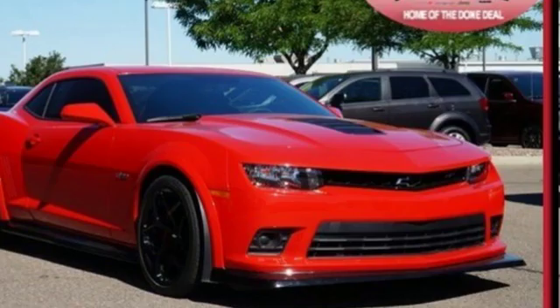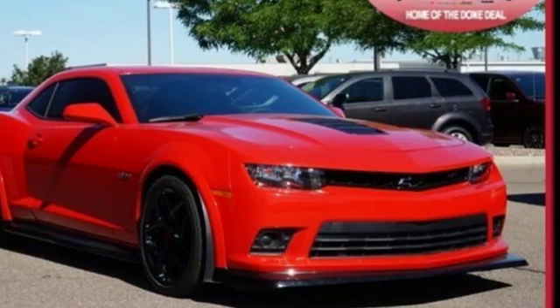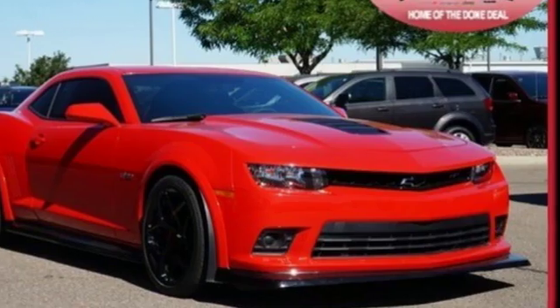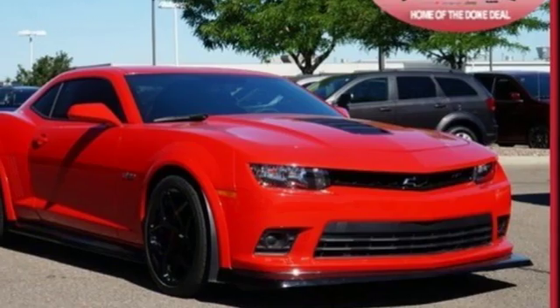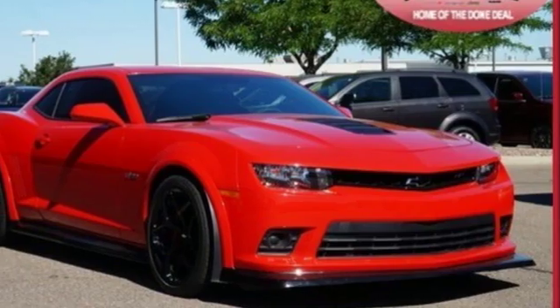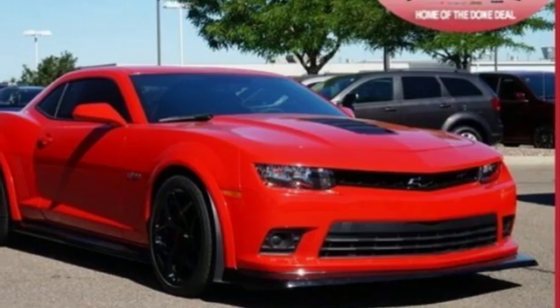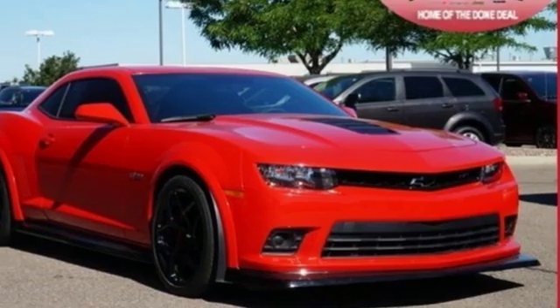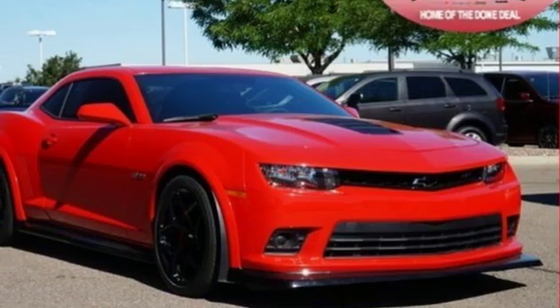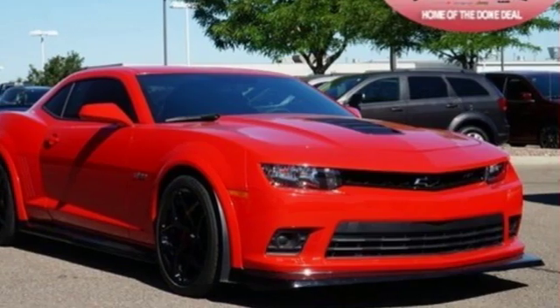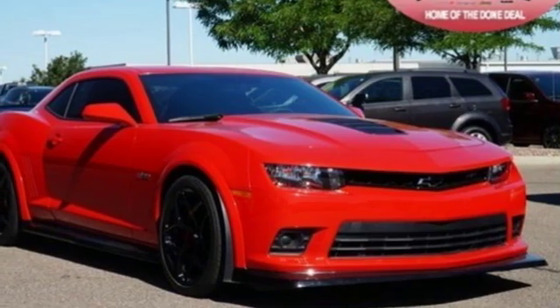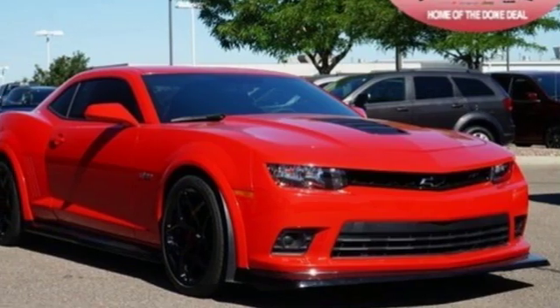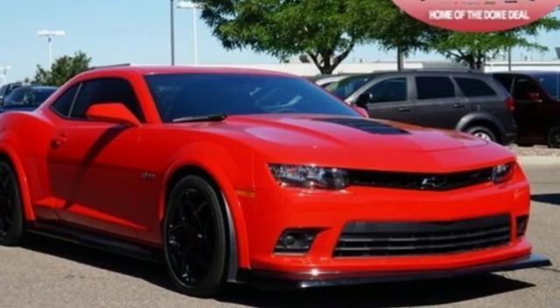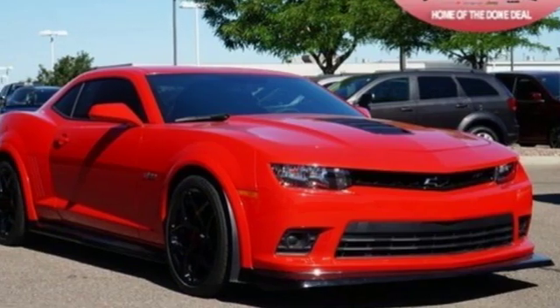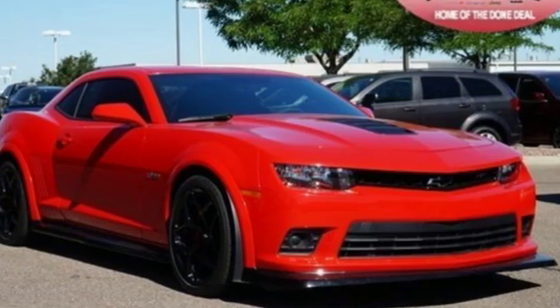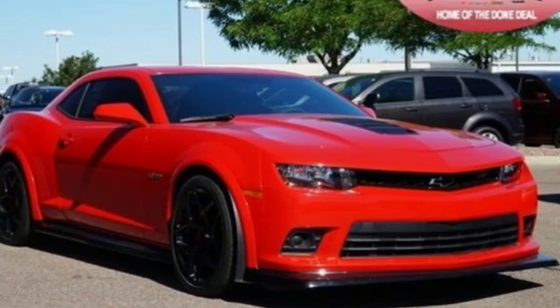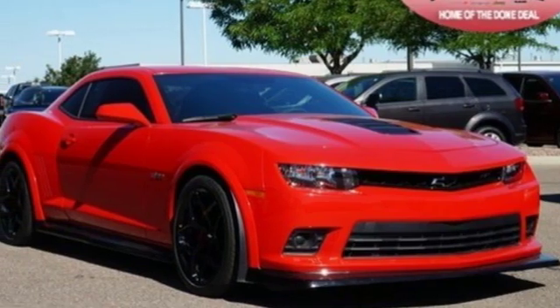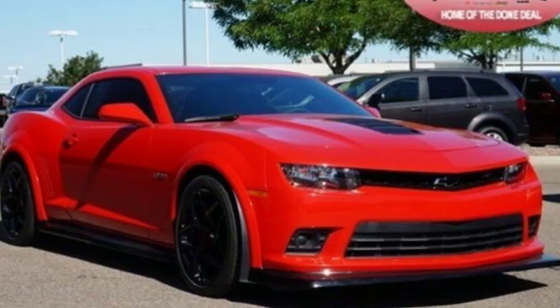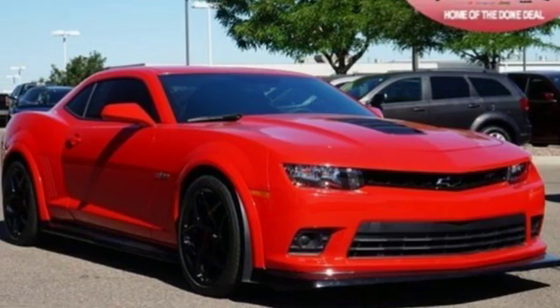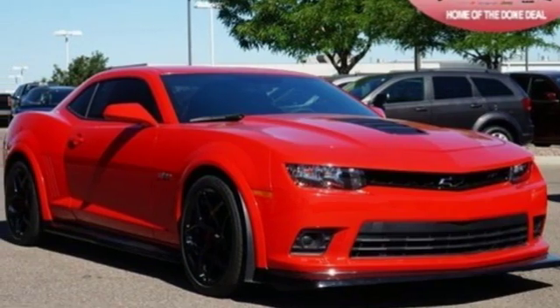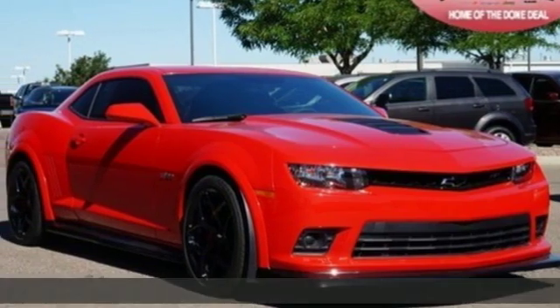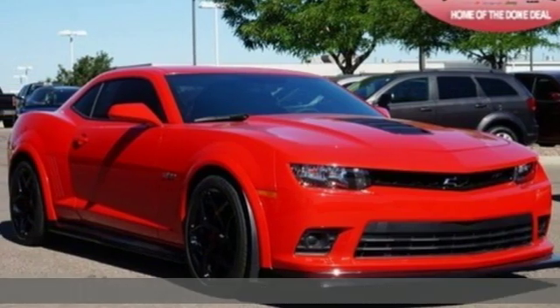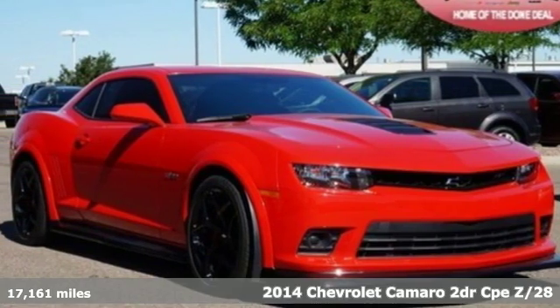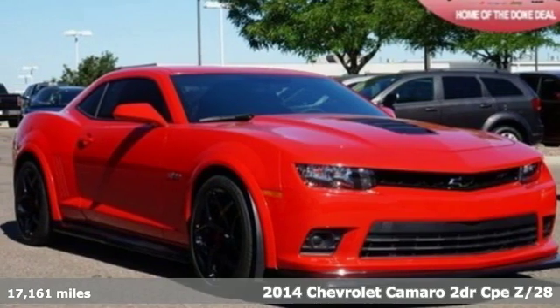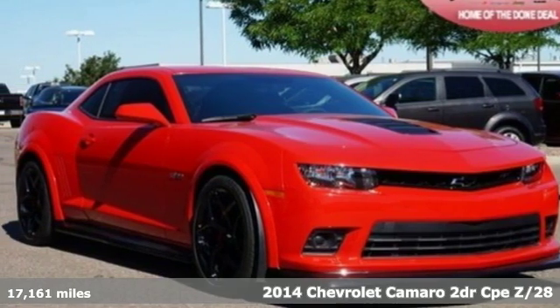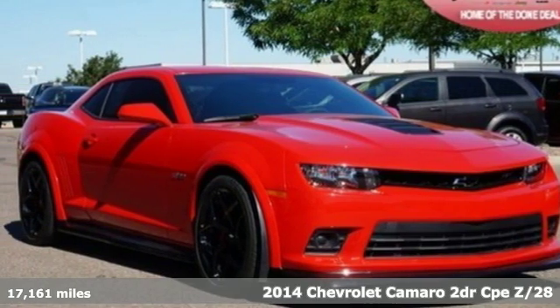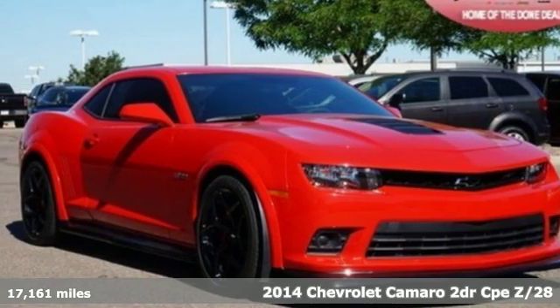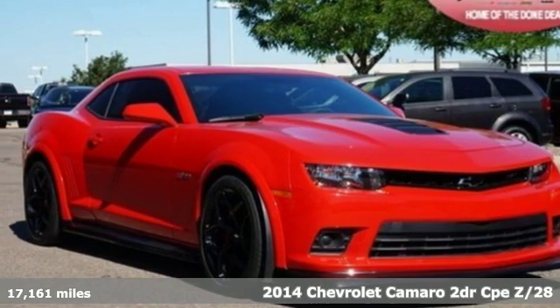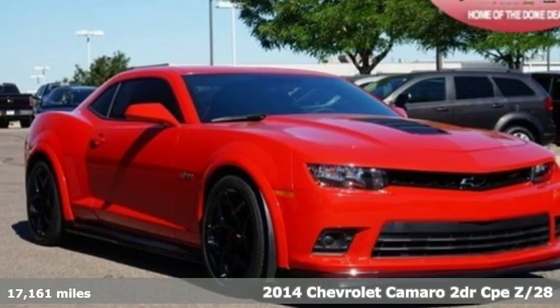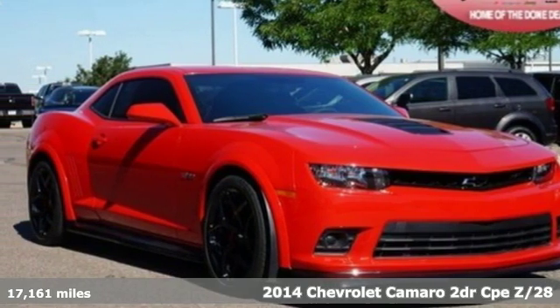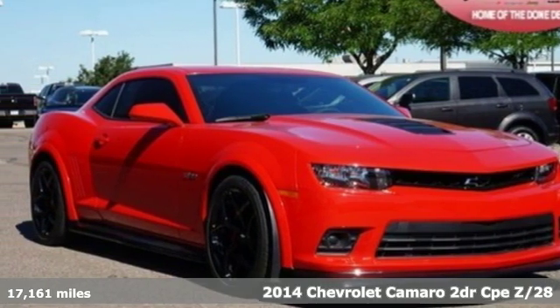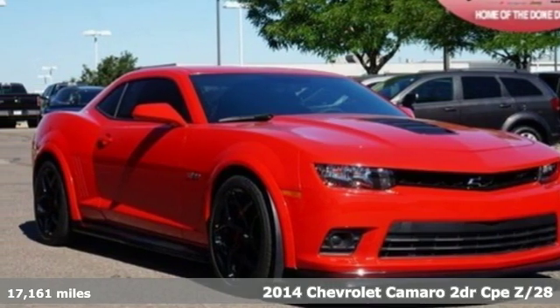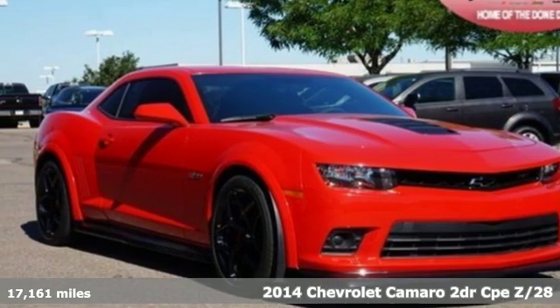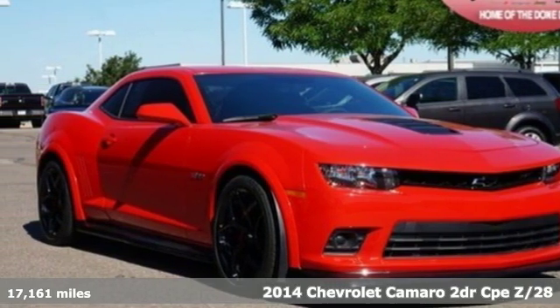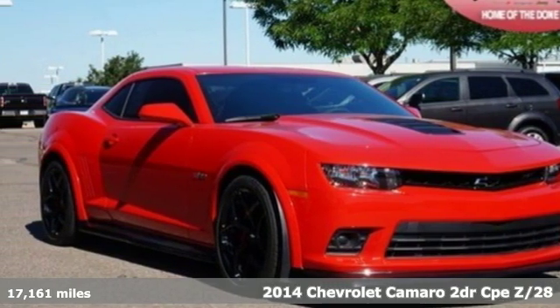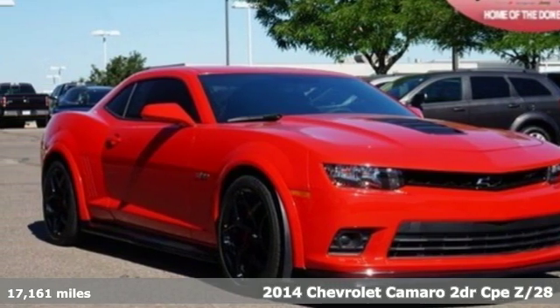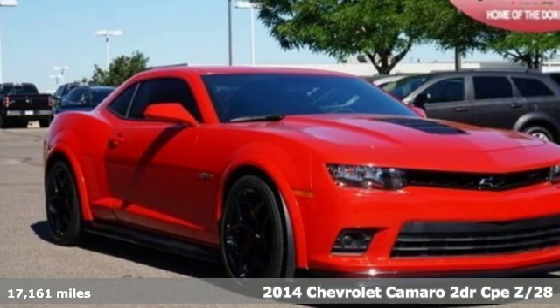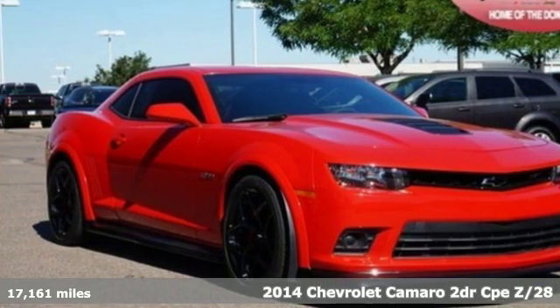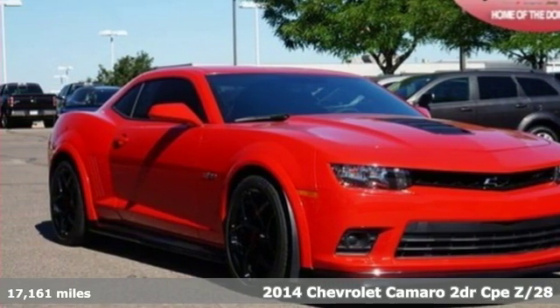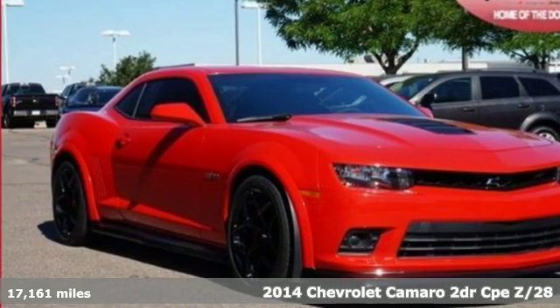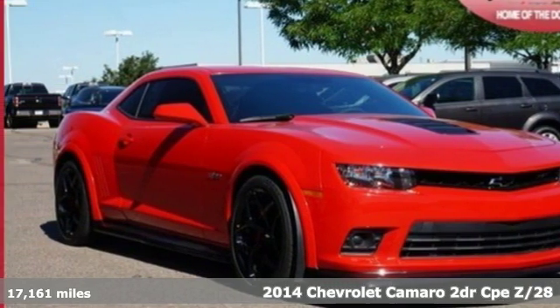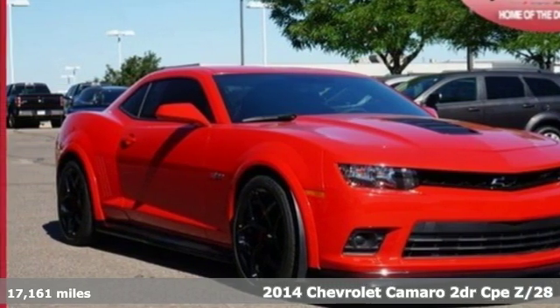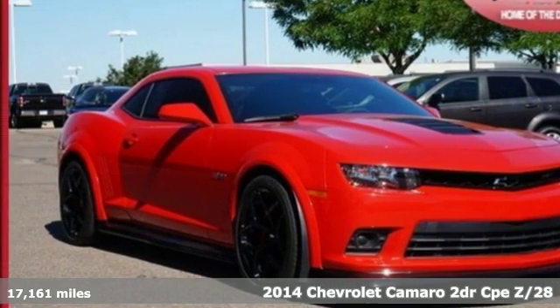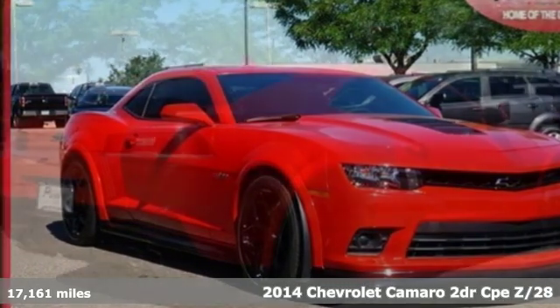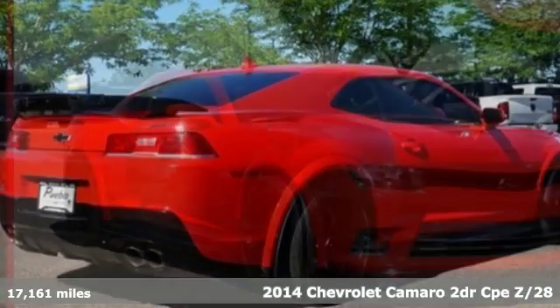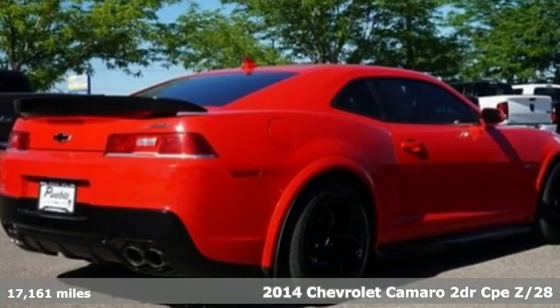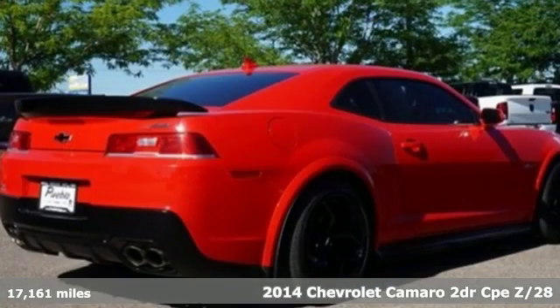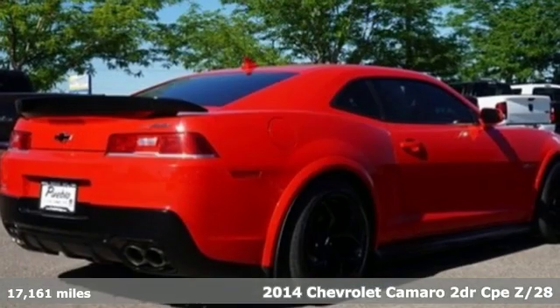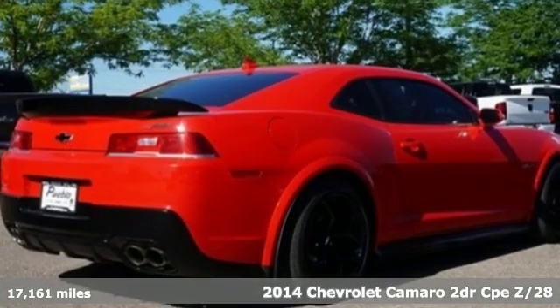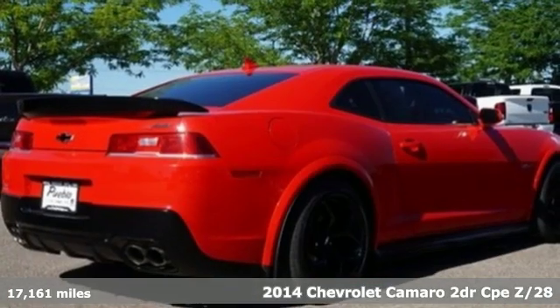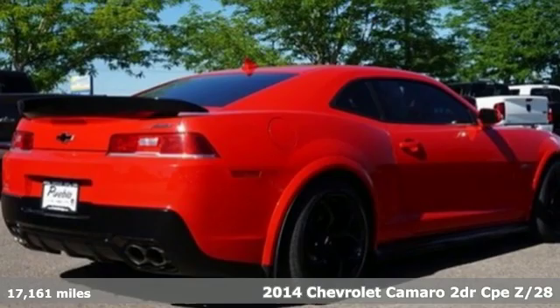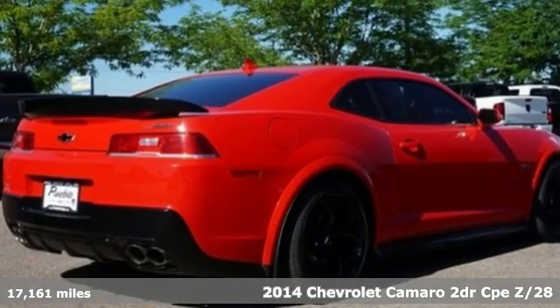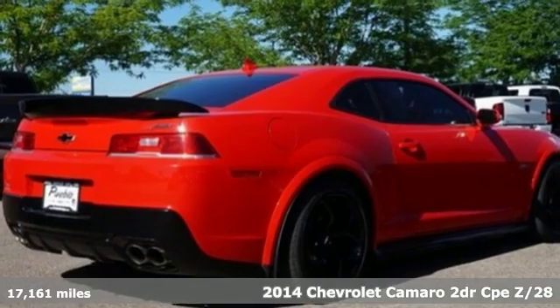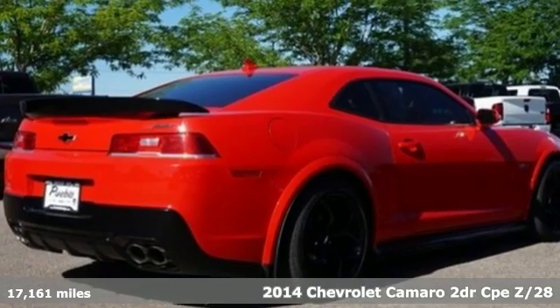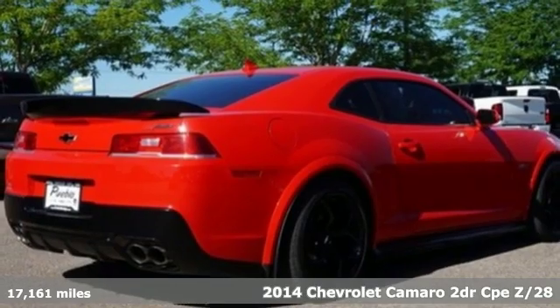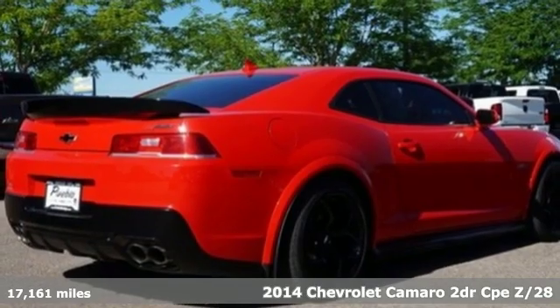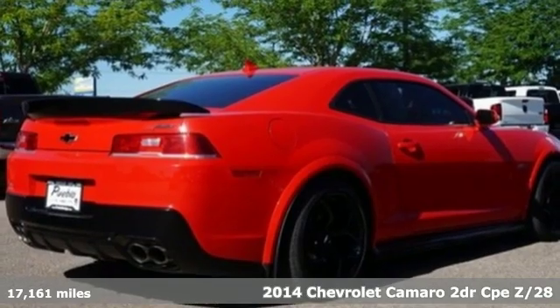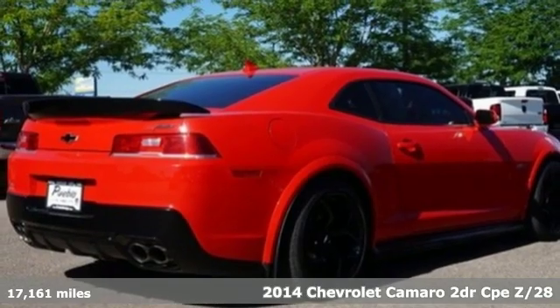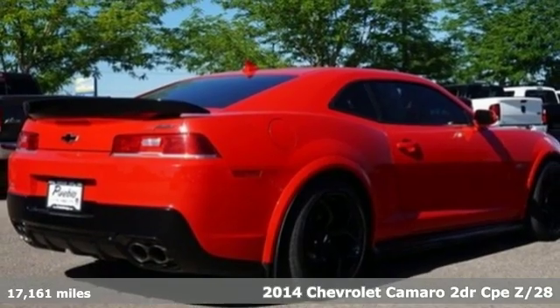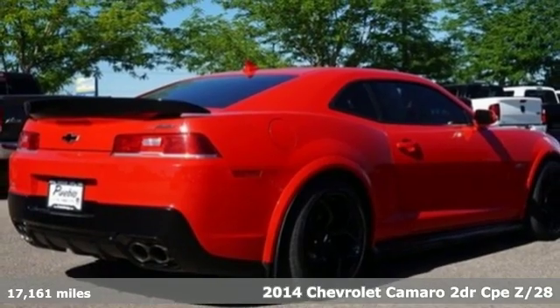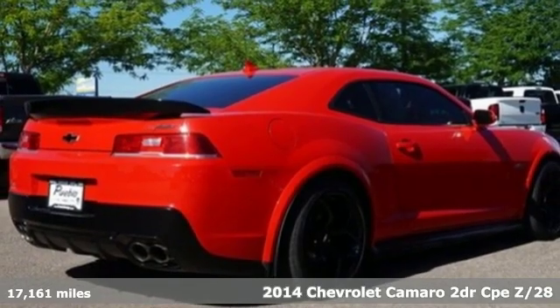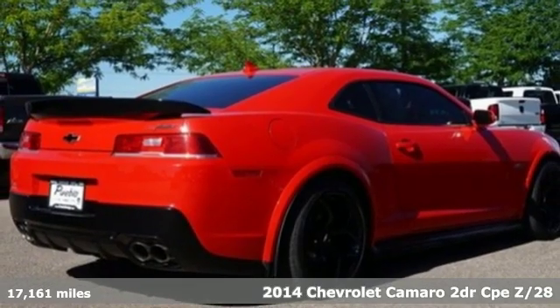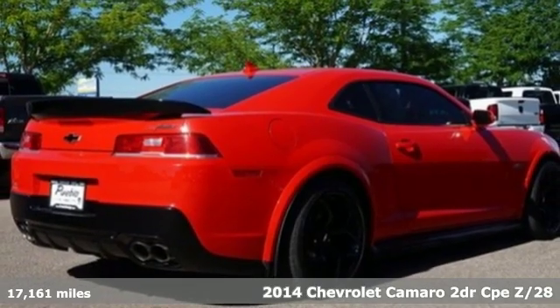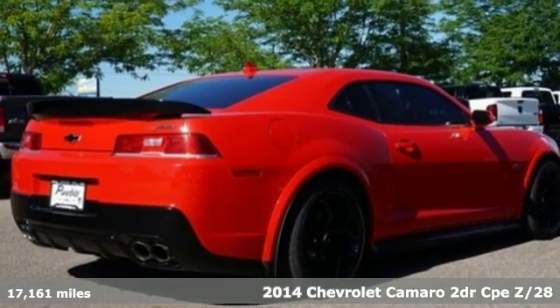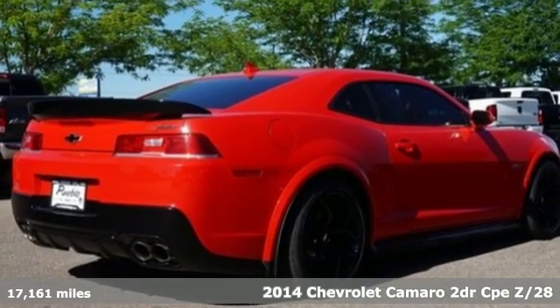Here's a 2014 Chevrolet Camaro. The look, the performance, the legend.